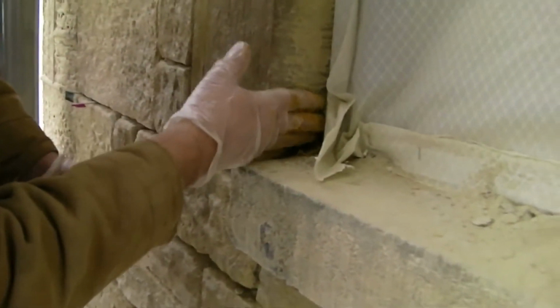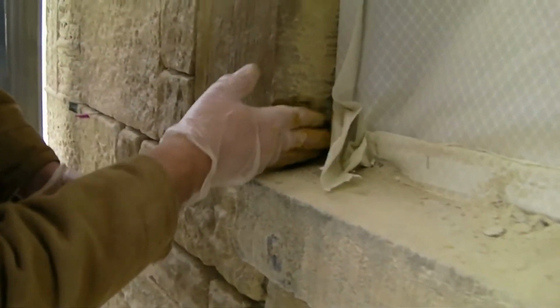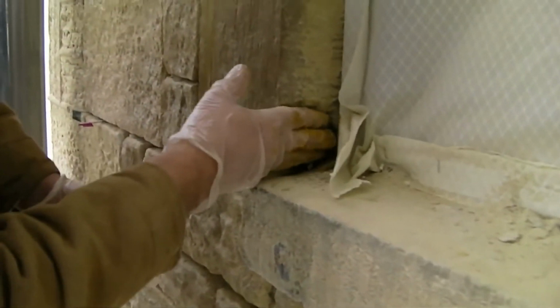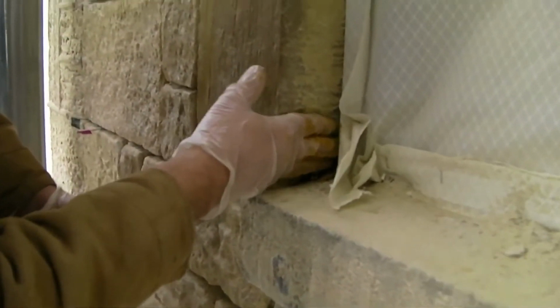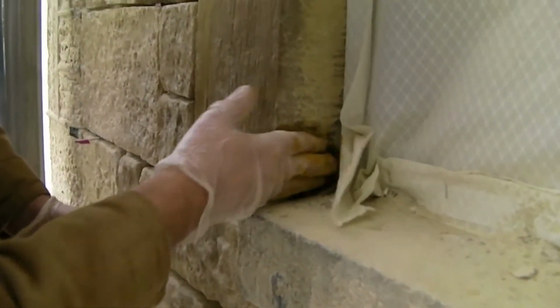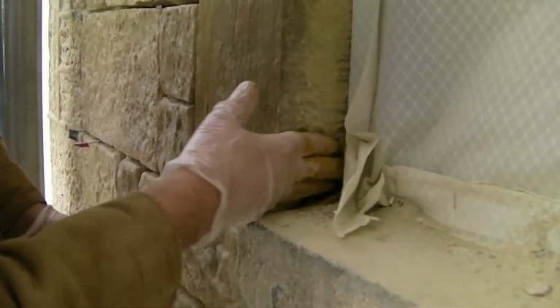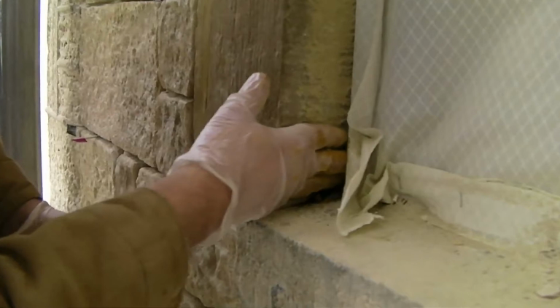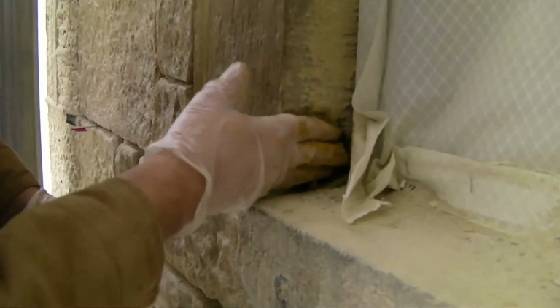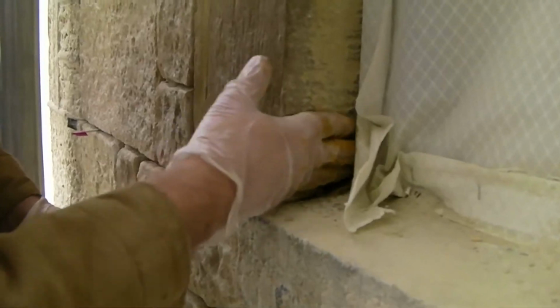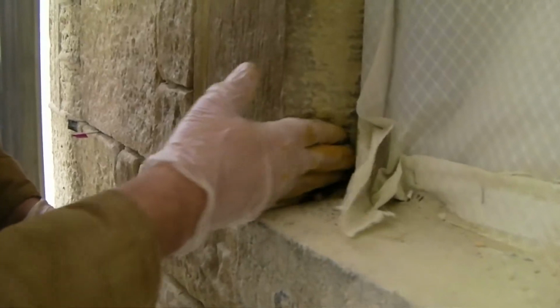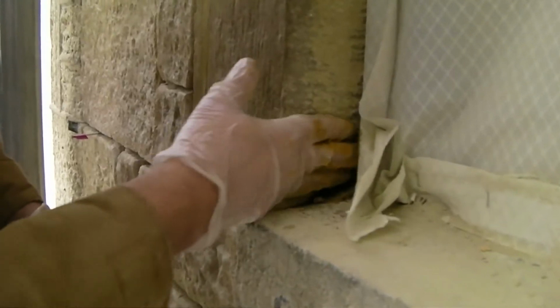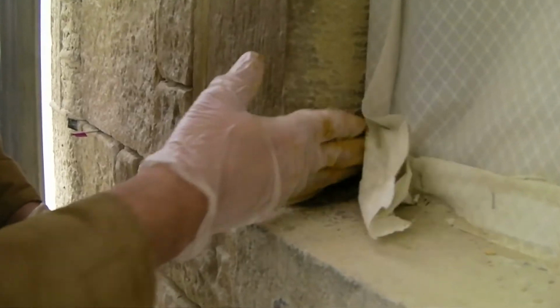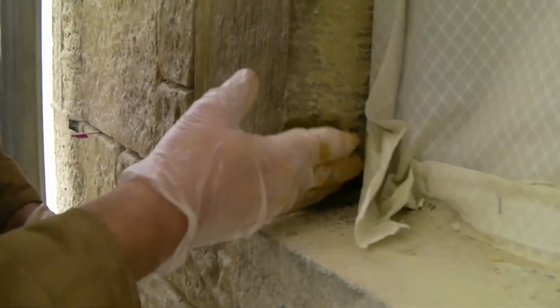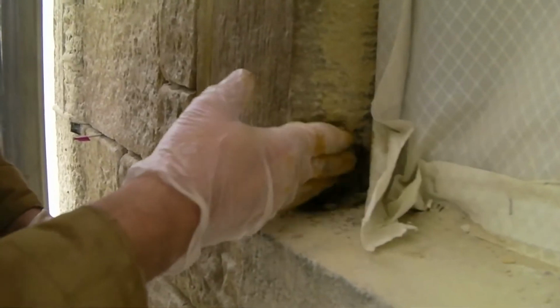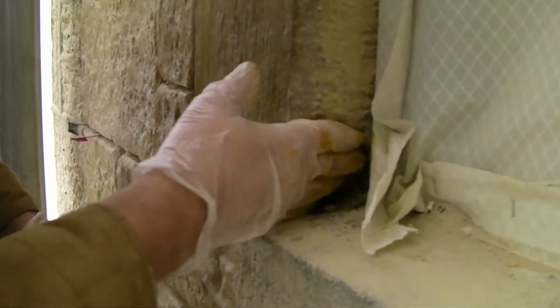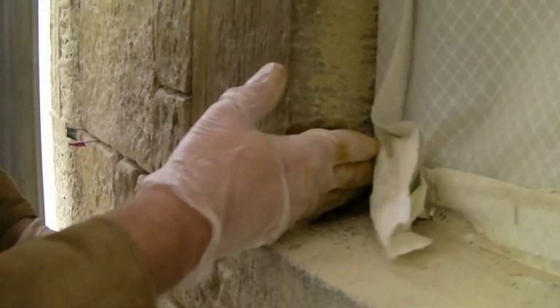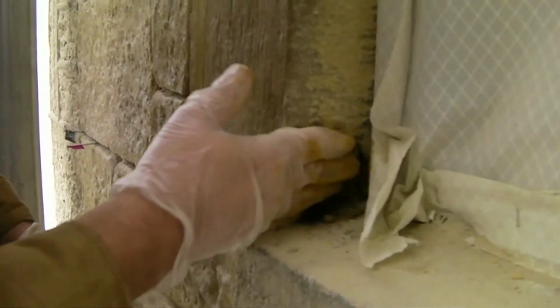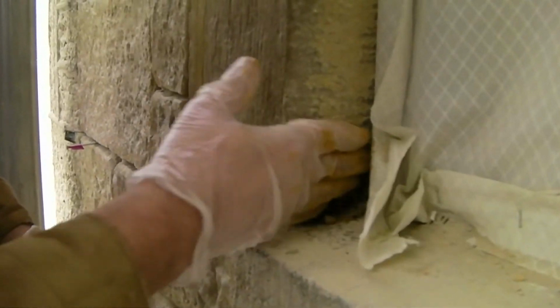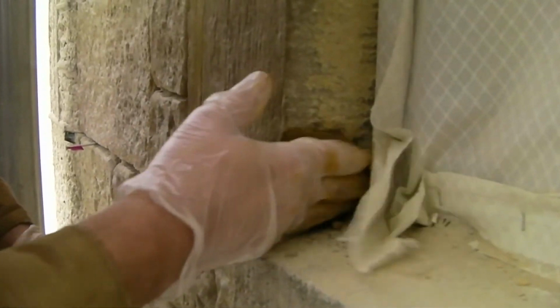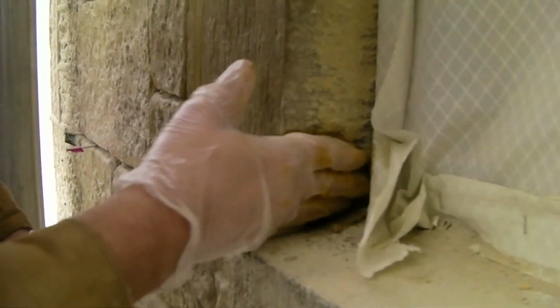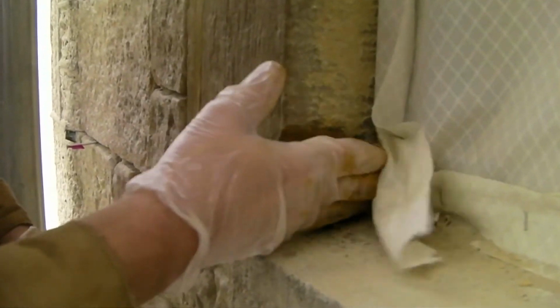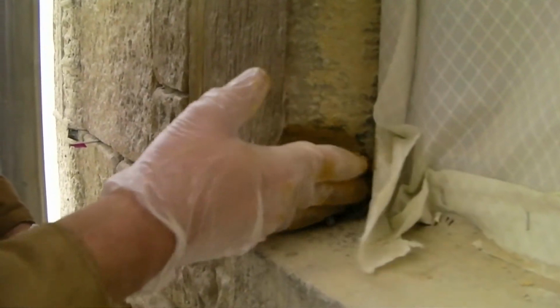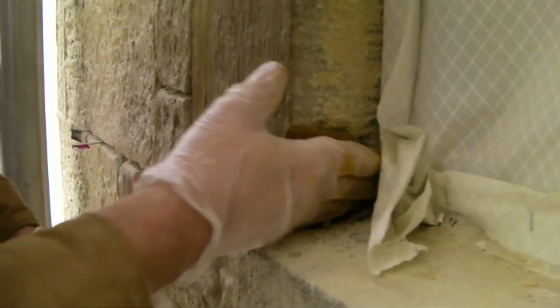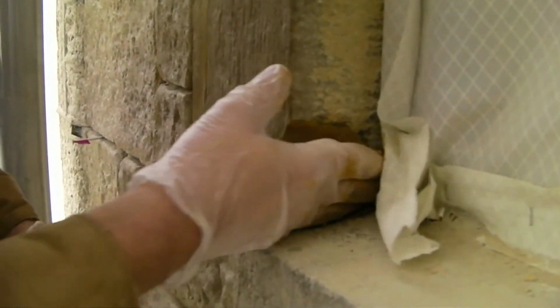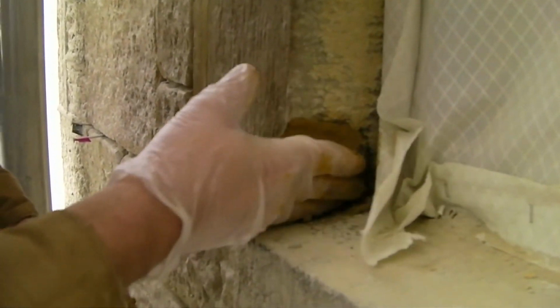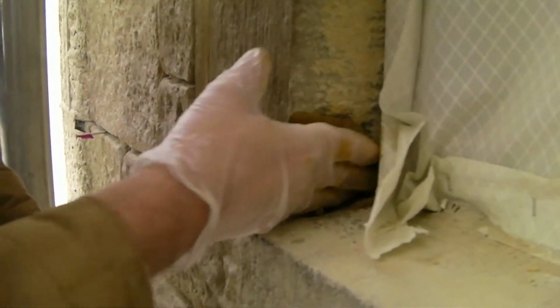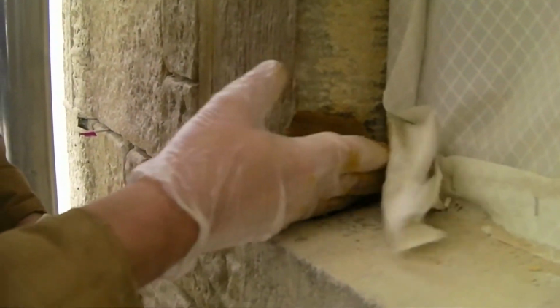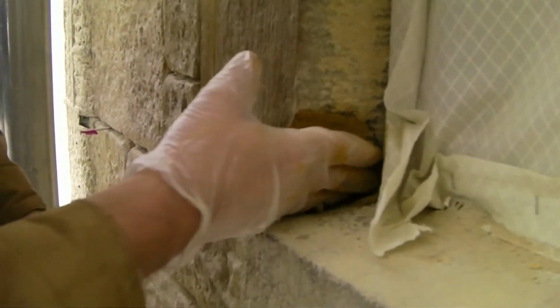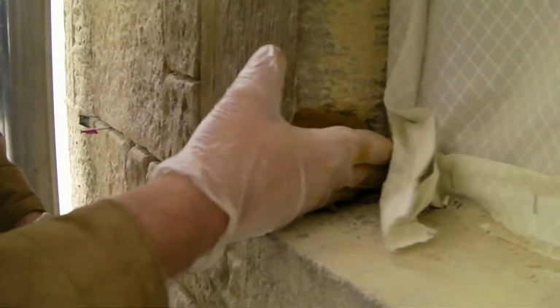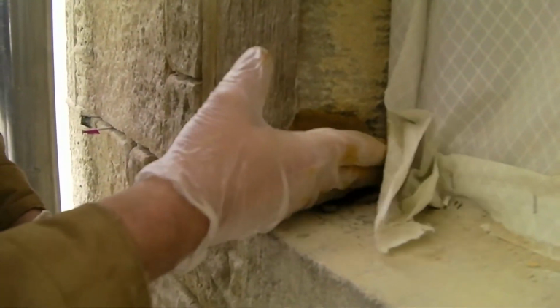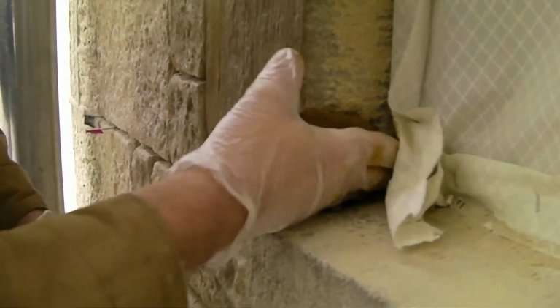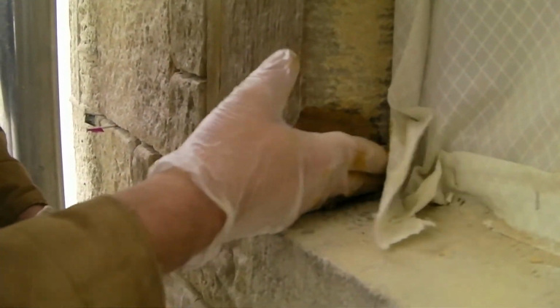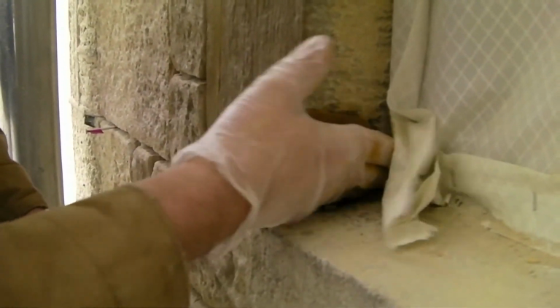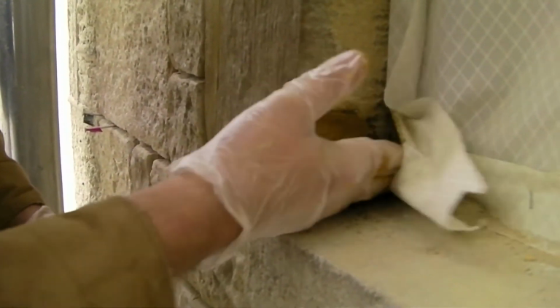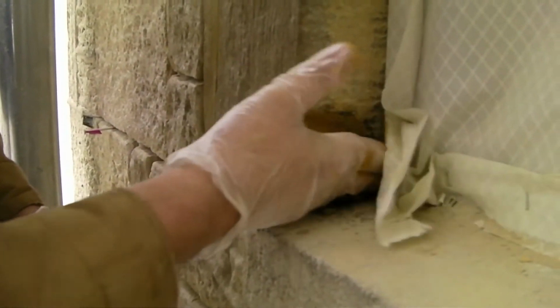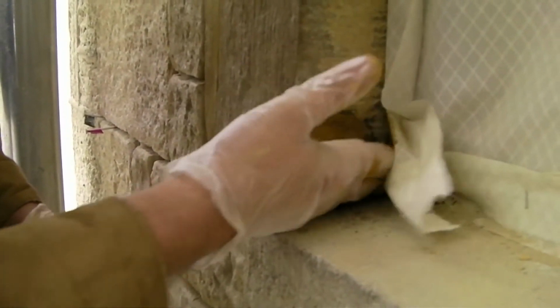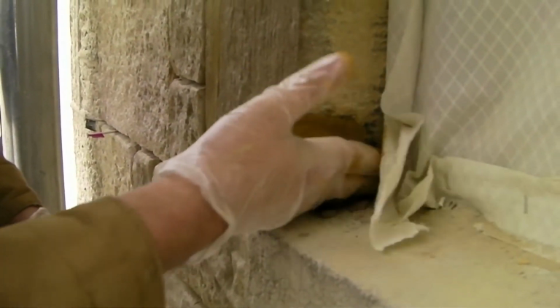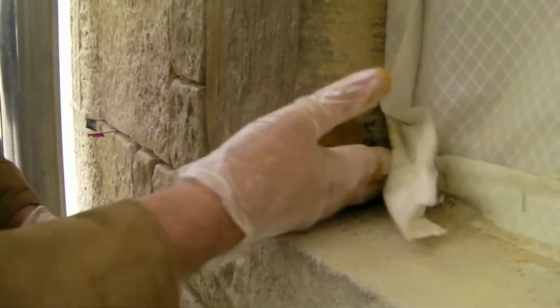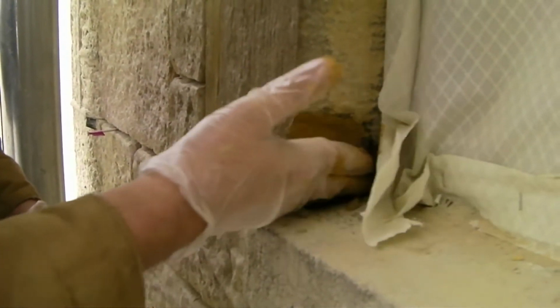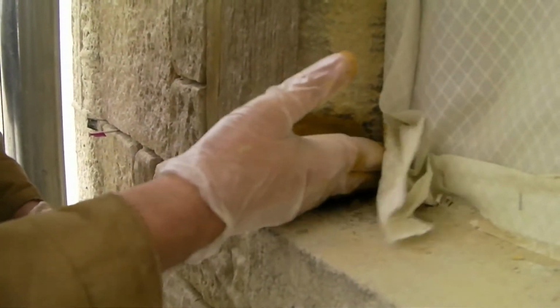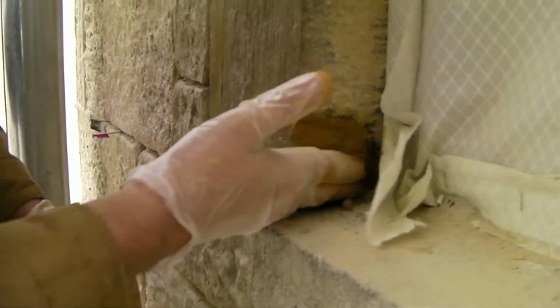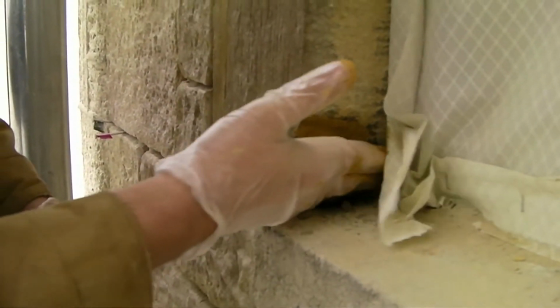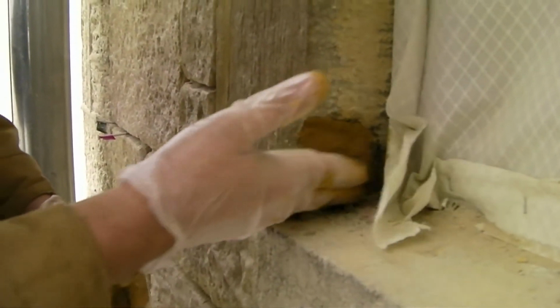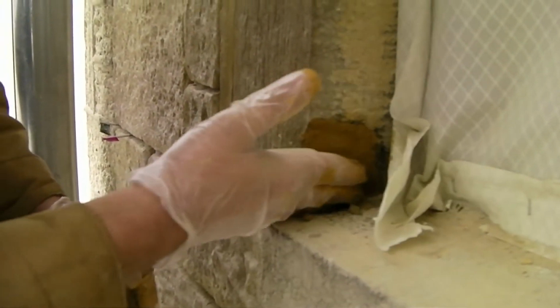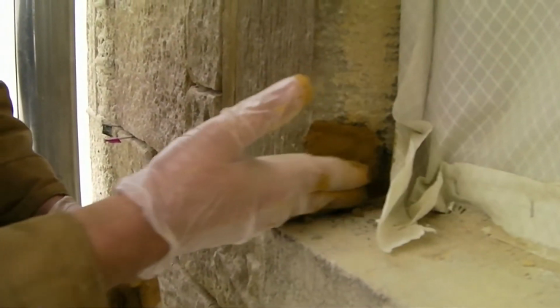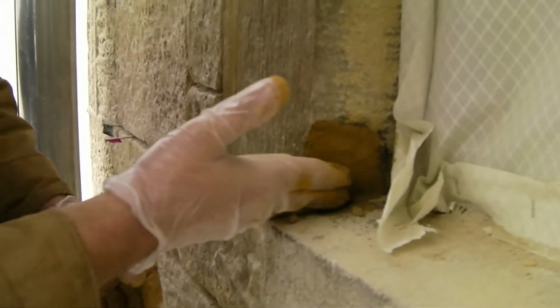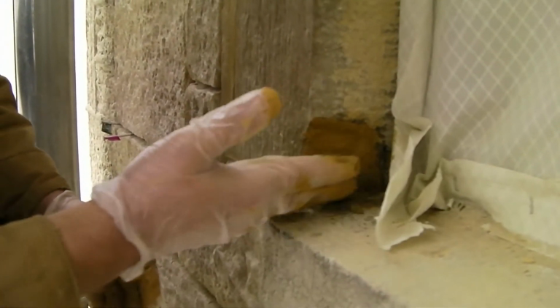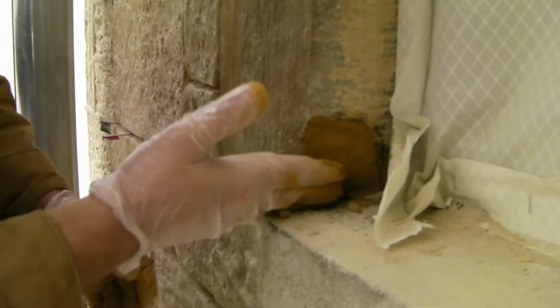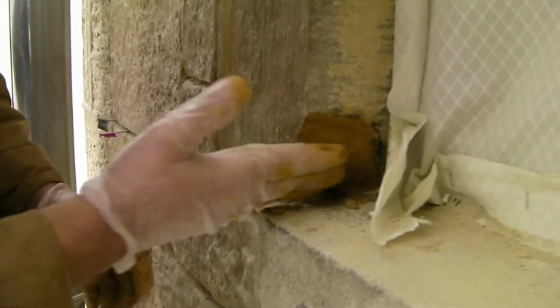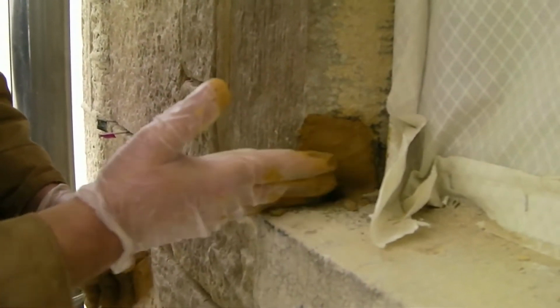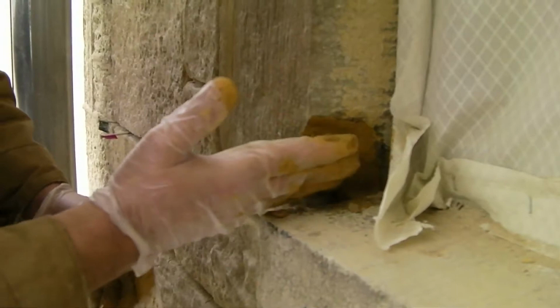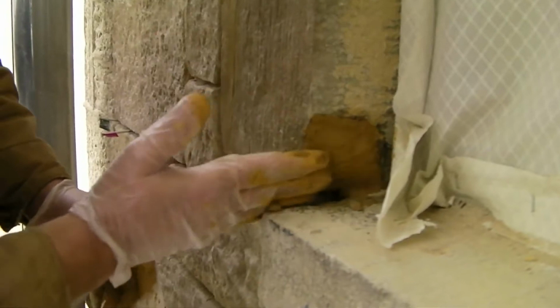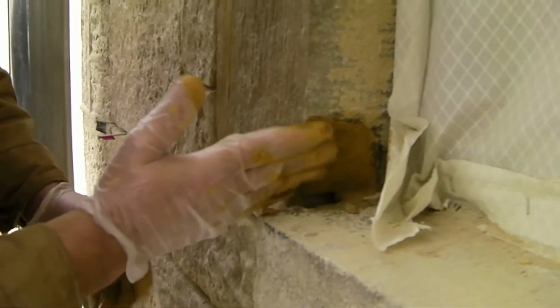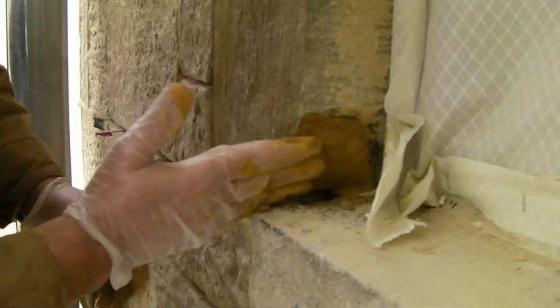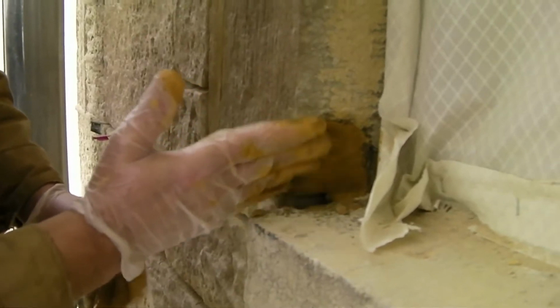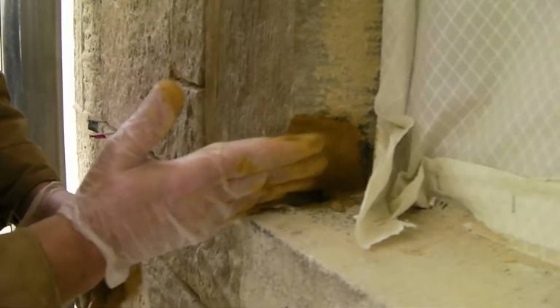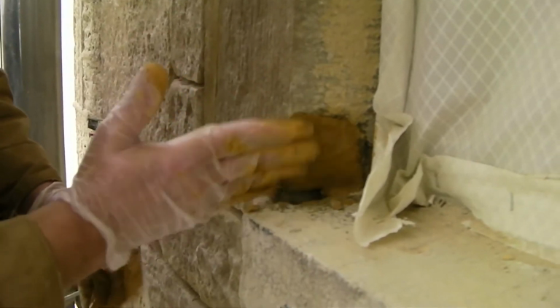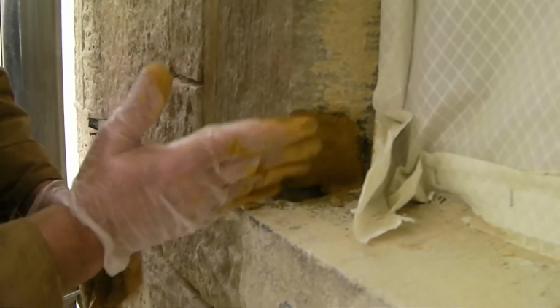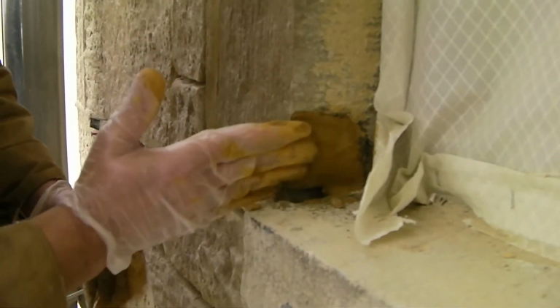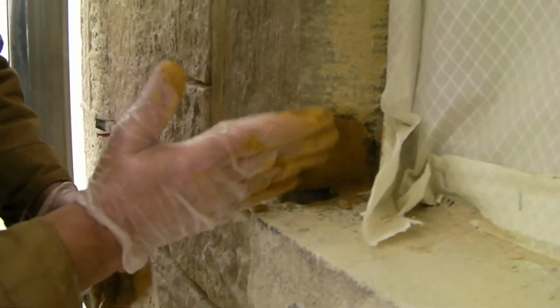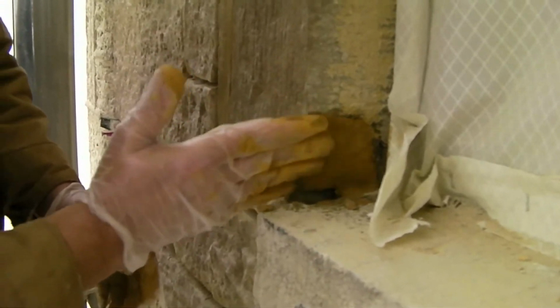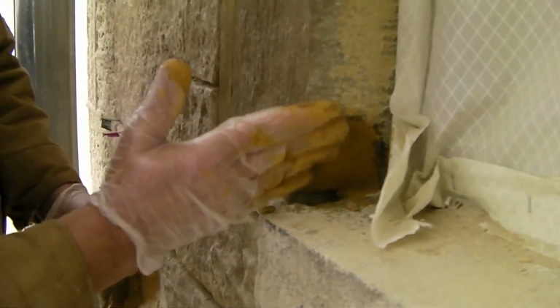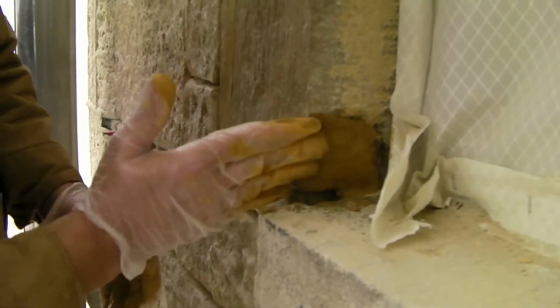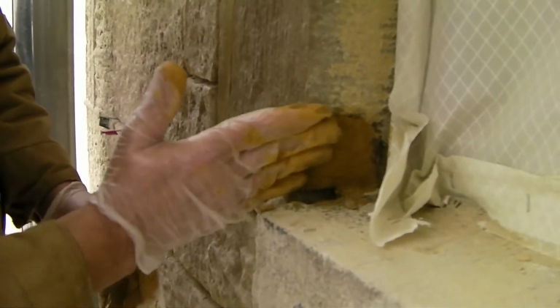So that's it, you just rub that on there, work it into all the corners of the stone, get to the edges really good.